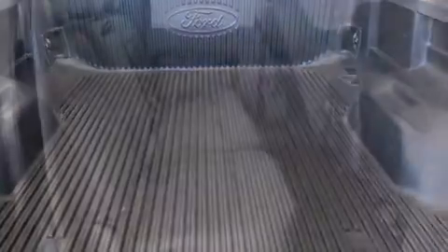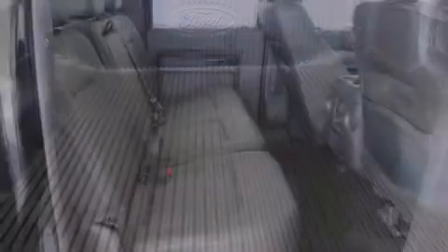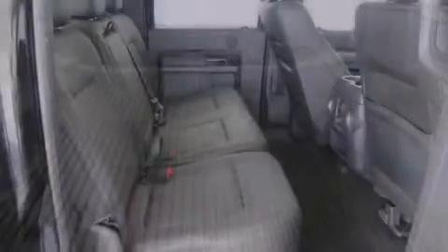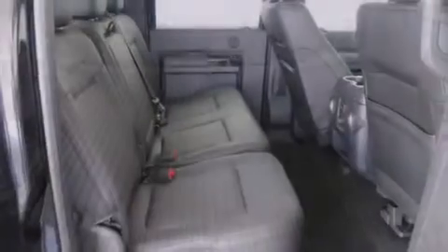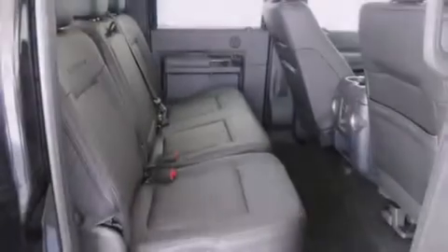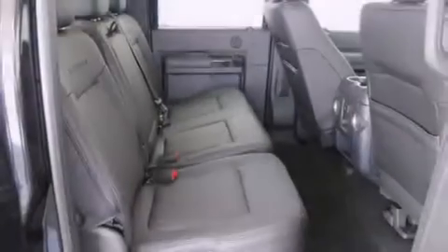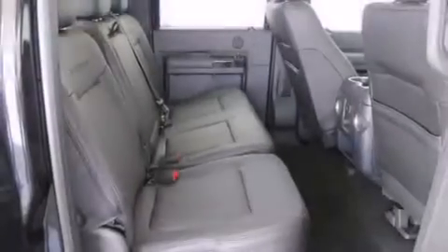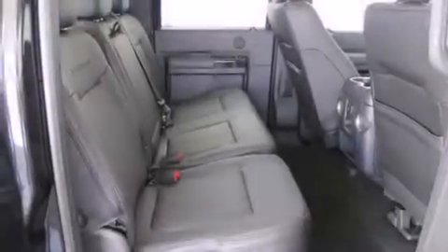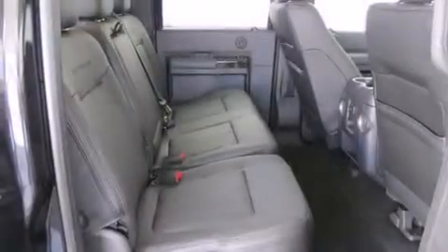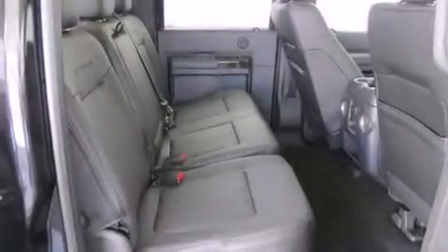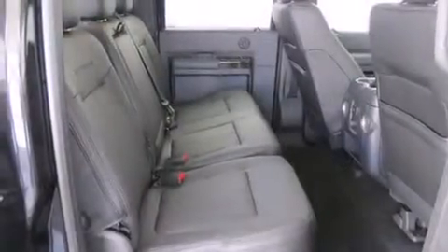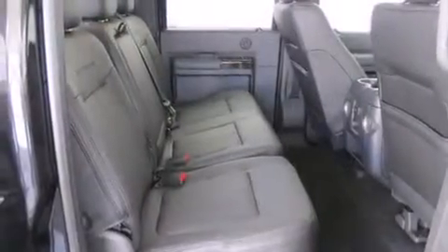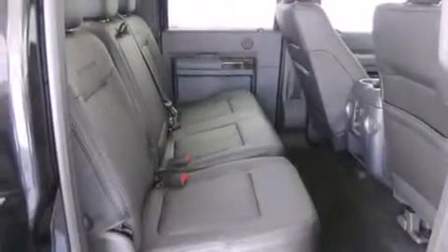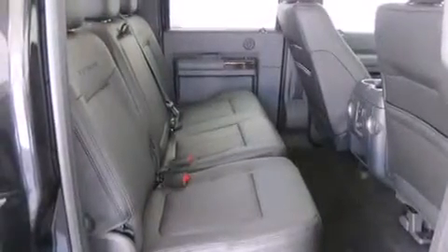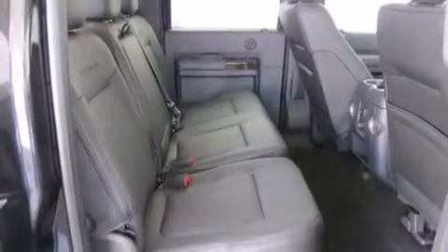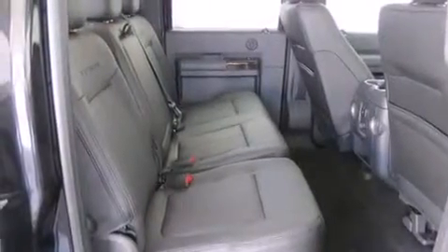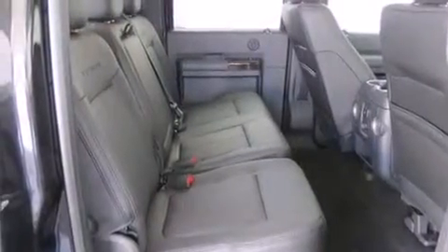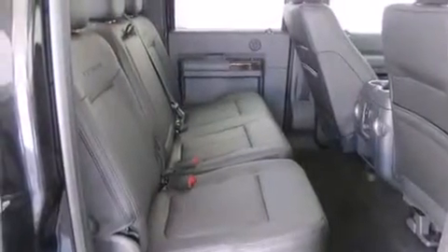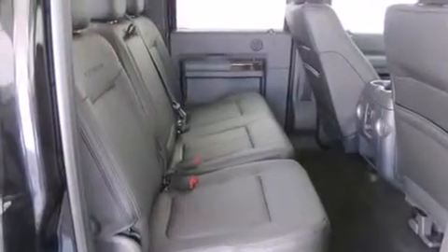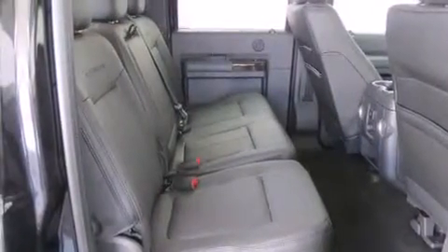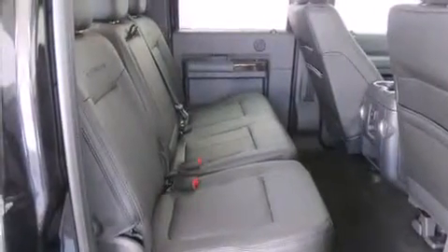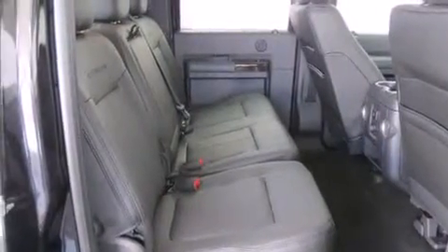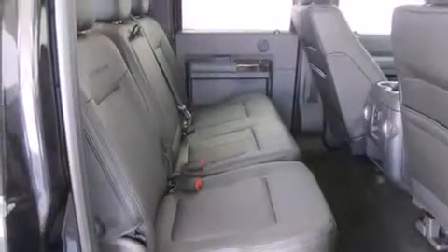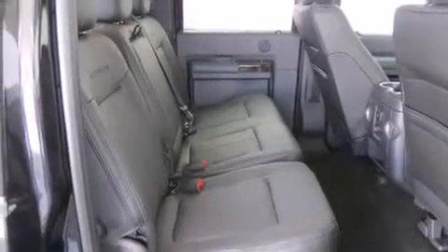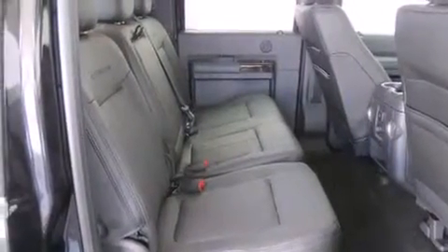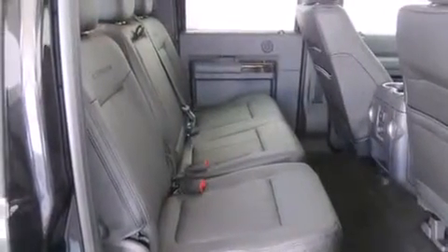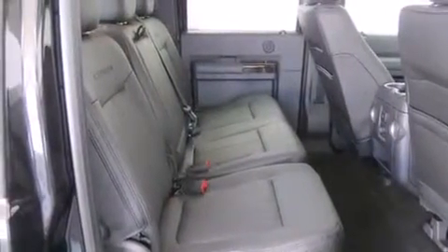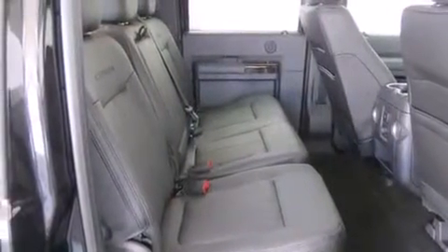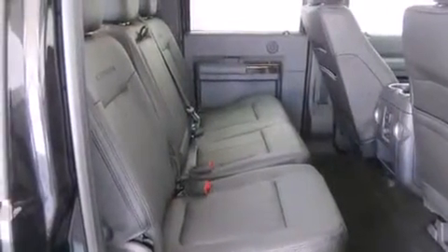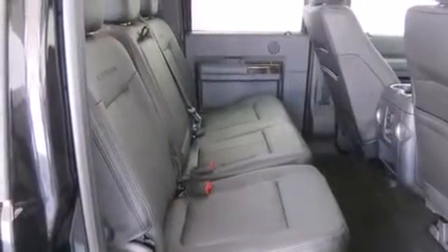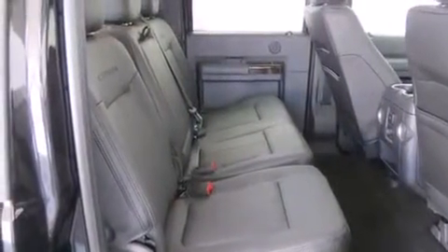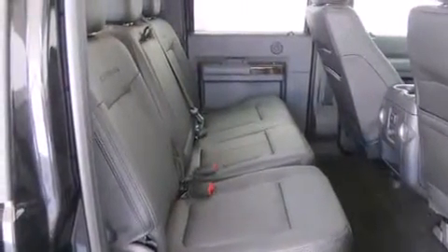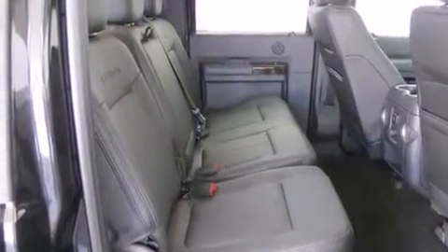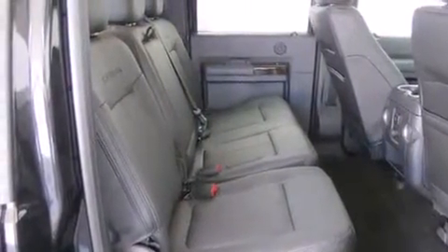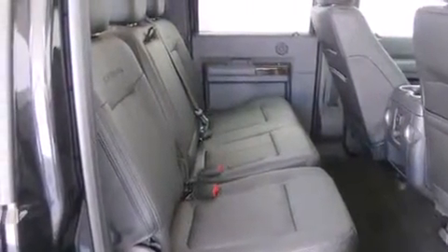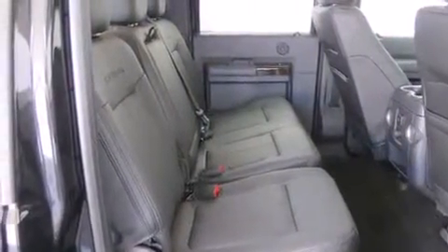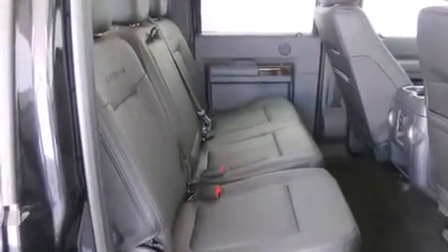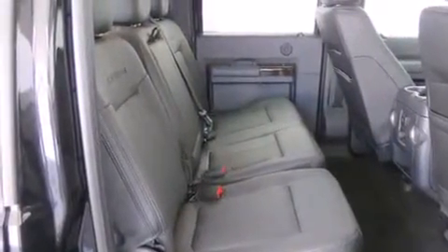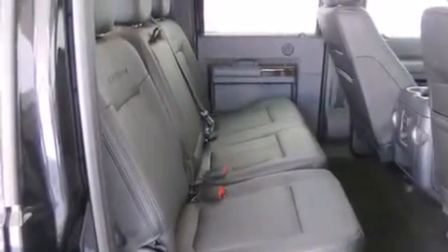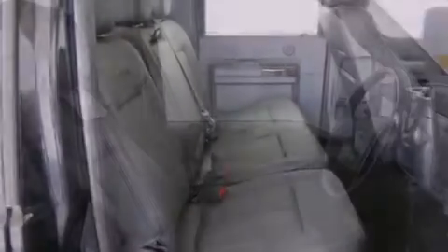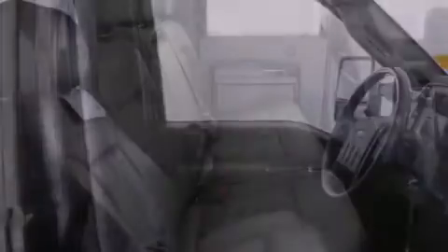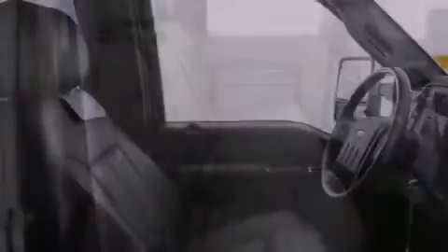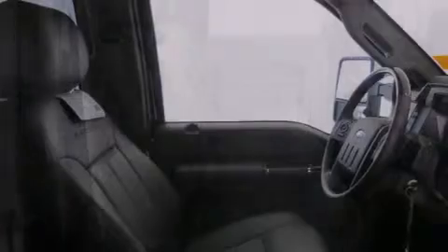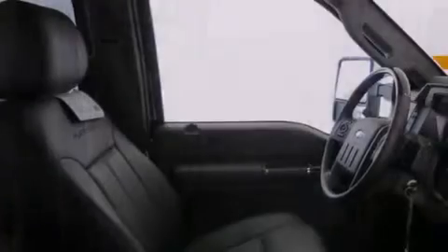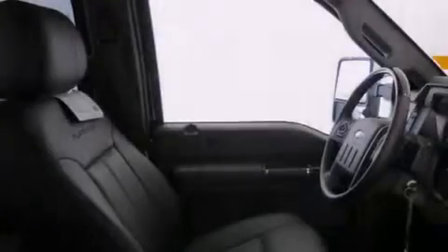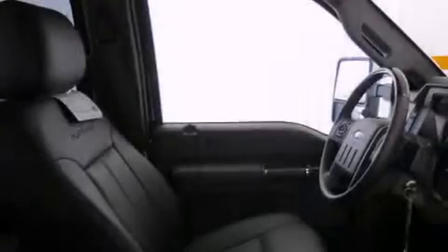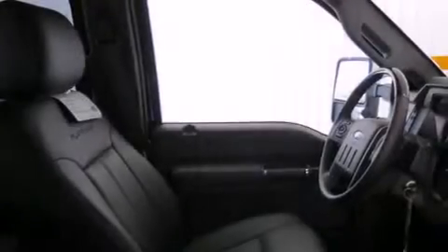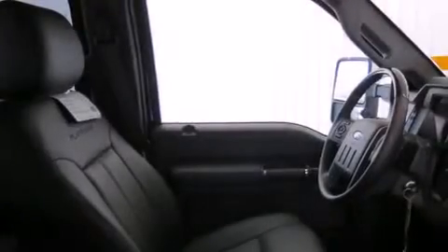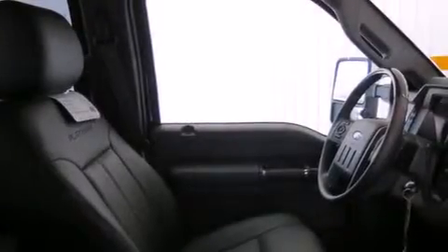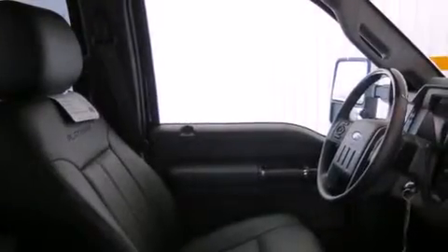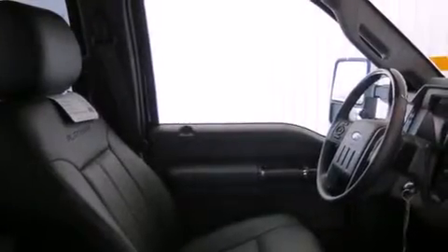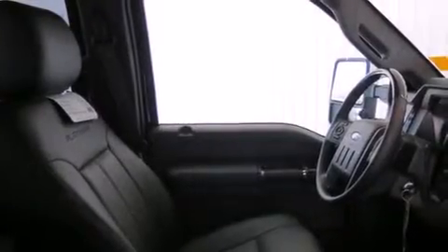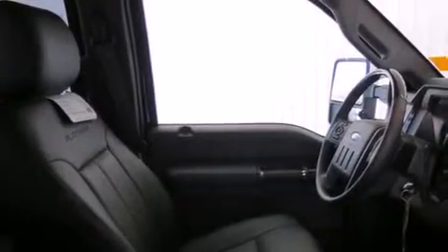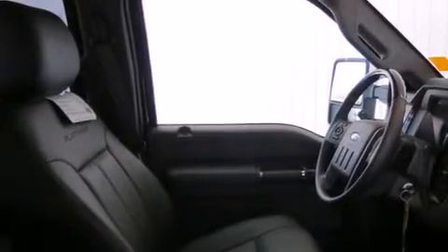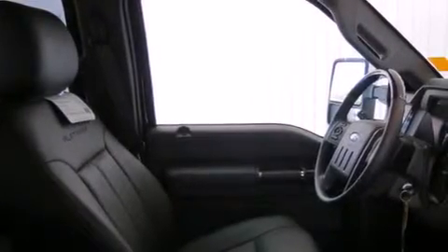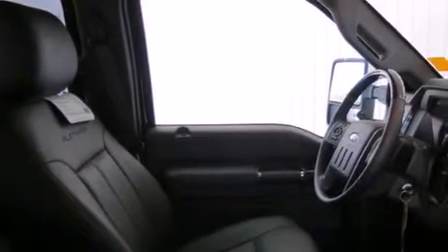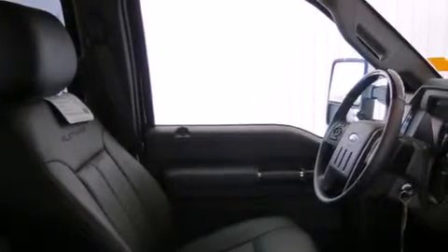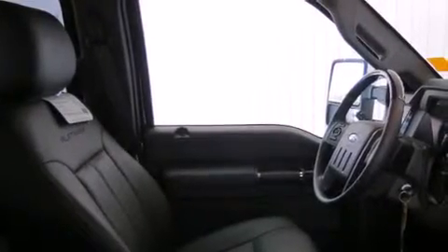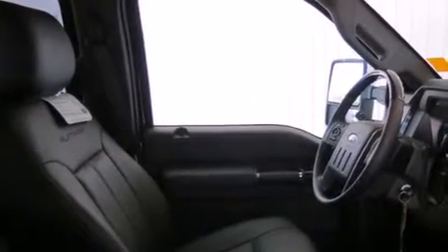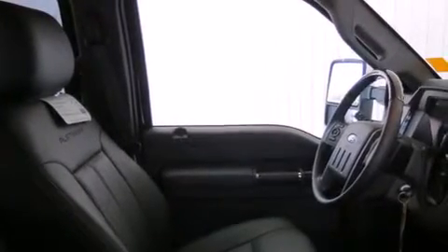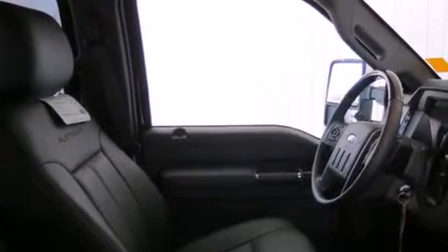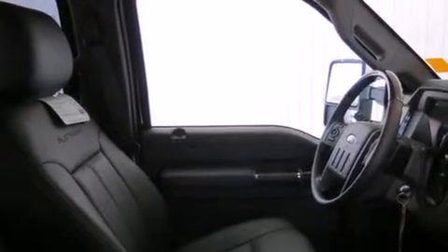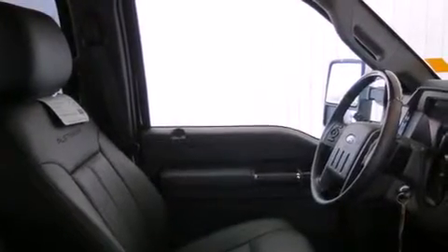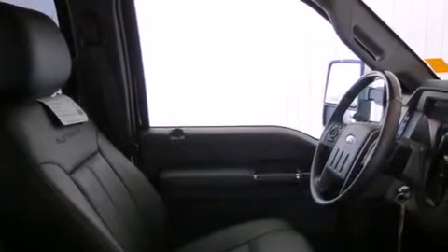Full-power accessories, a rear window defroster, and a sunroof enables you to fill the cabin with fresh air at the push of a button.